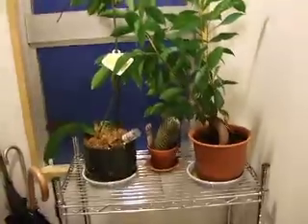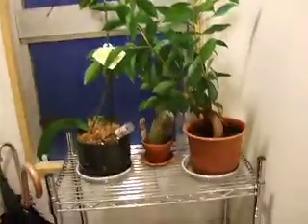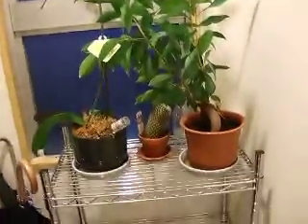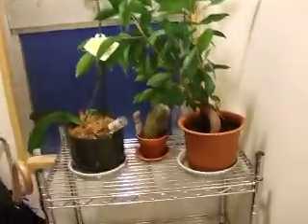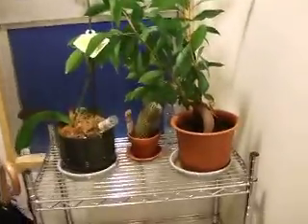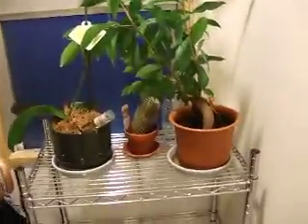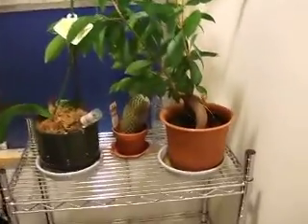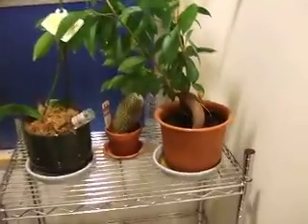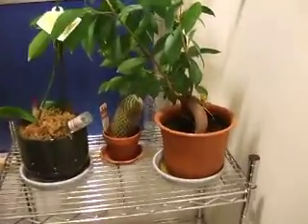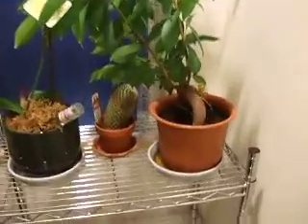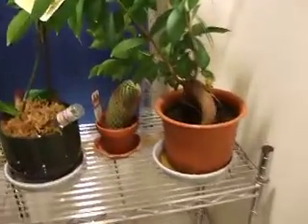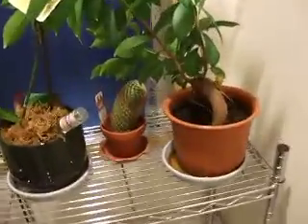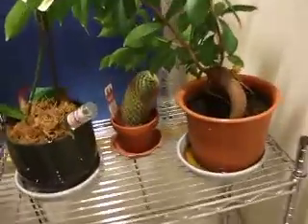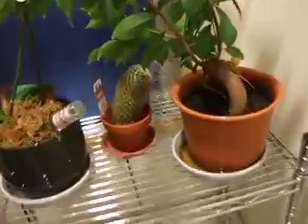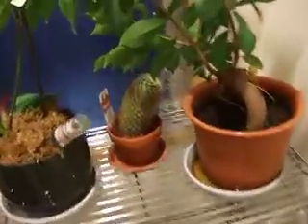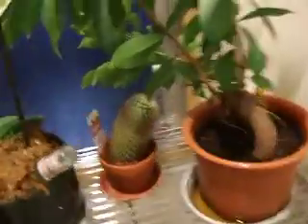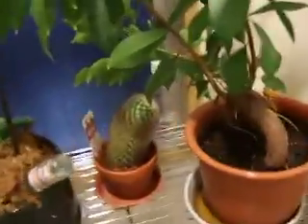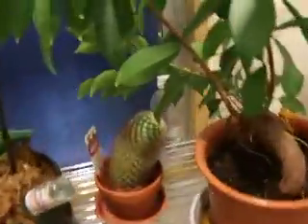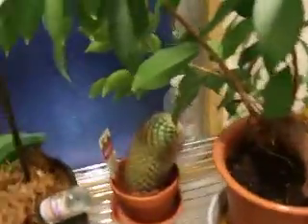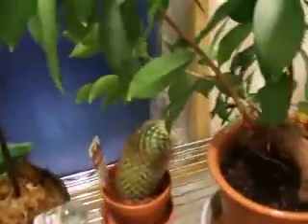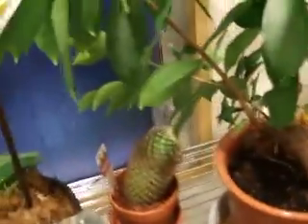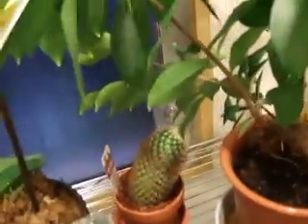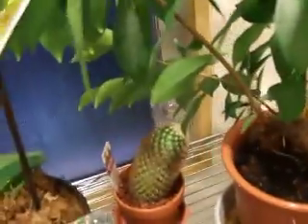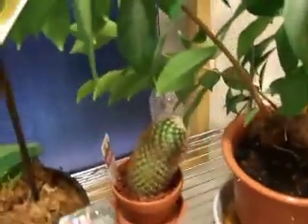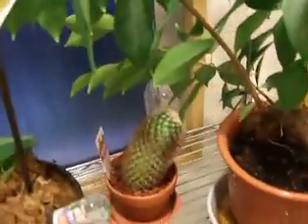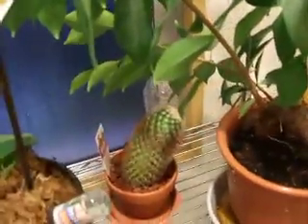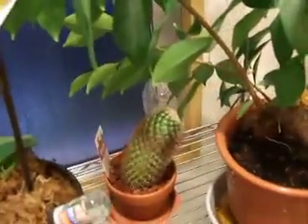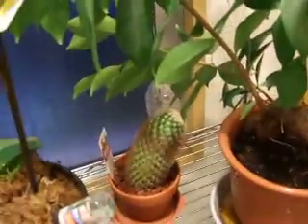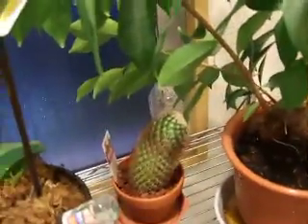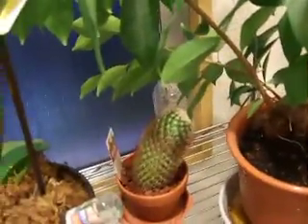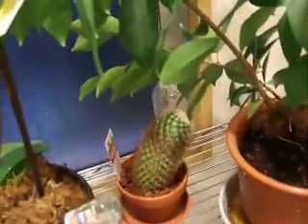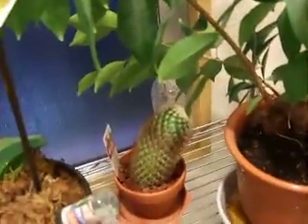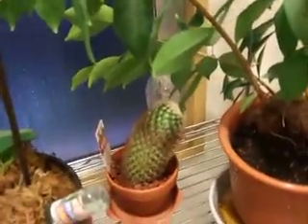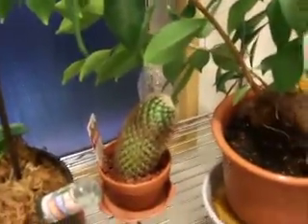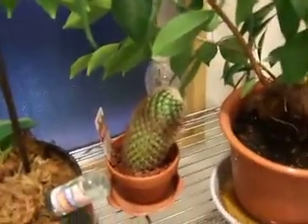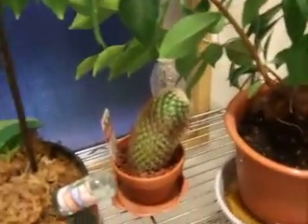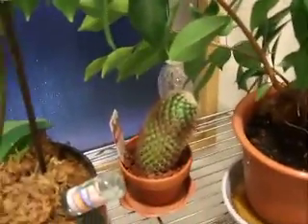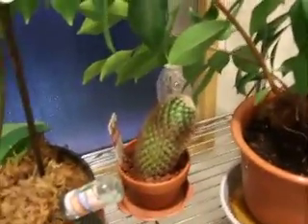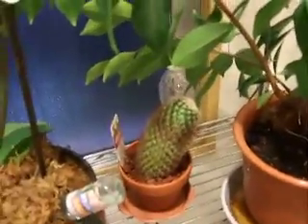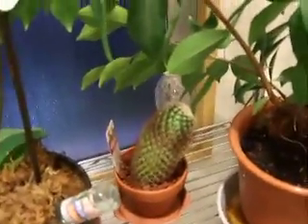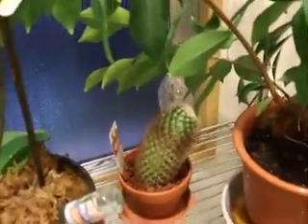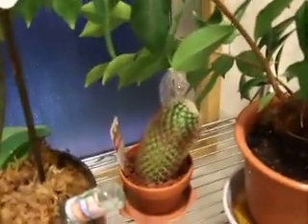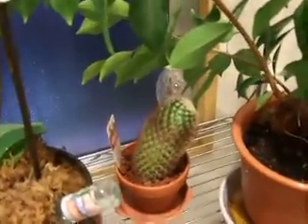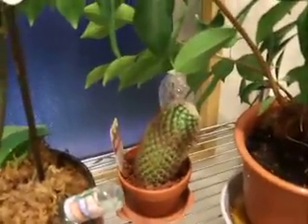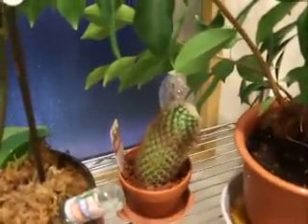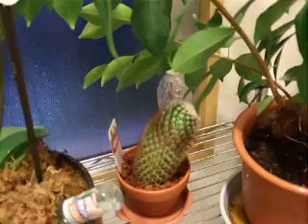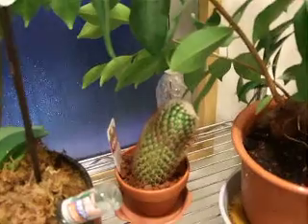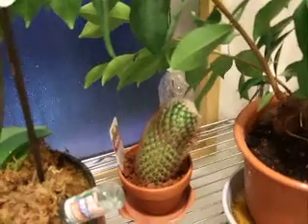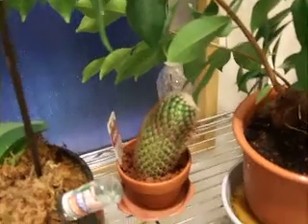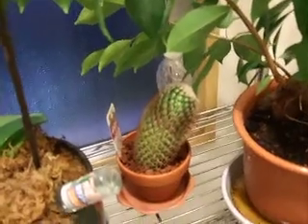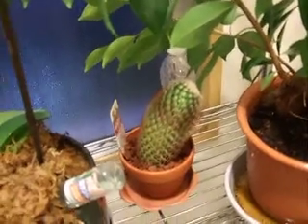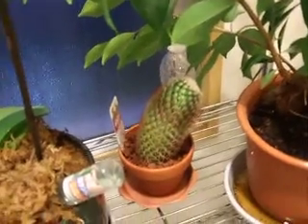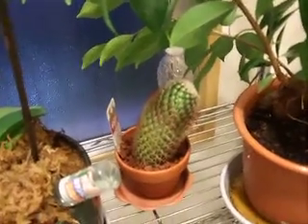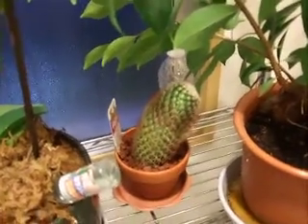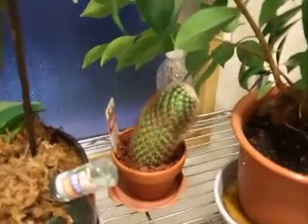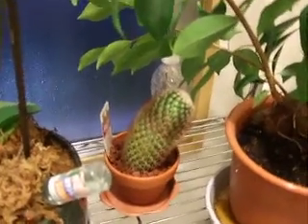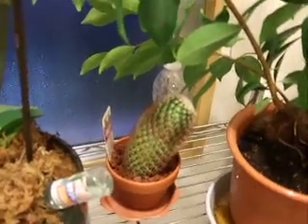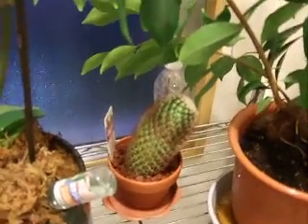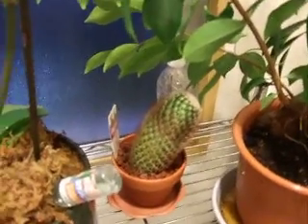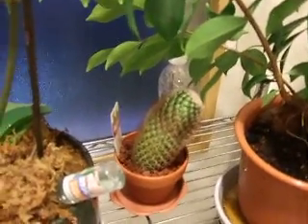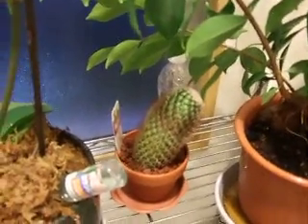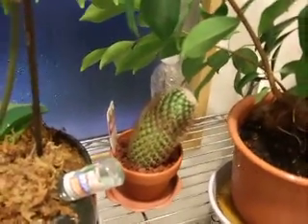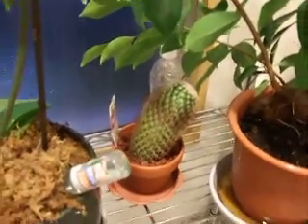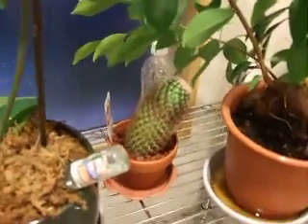Cygnus Boy is back again. Here's my little cactus. I don't know why it's getting crooked.